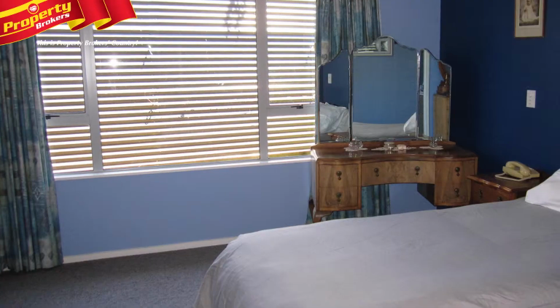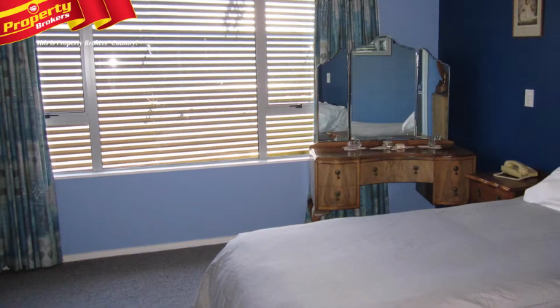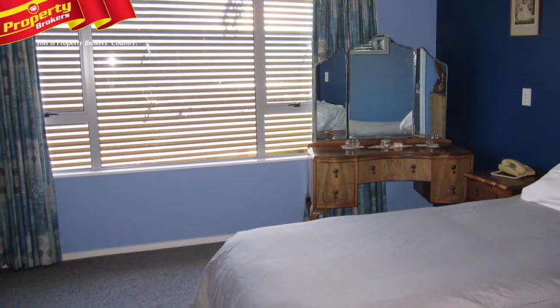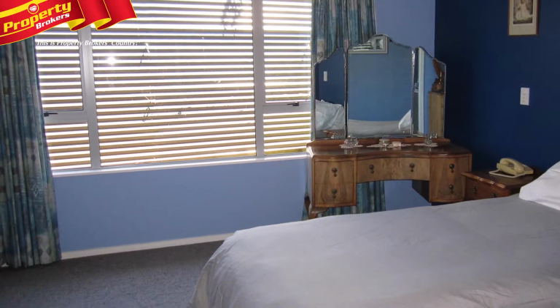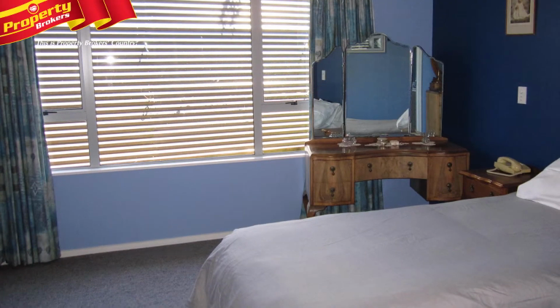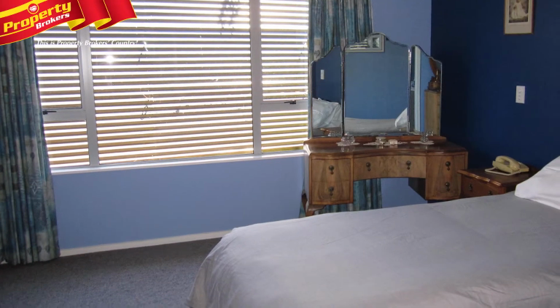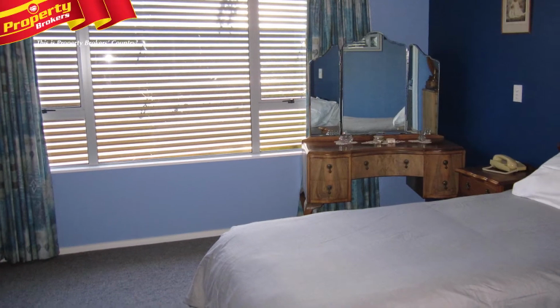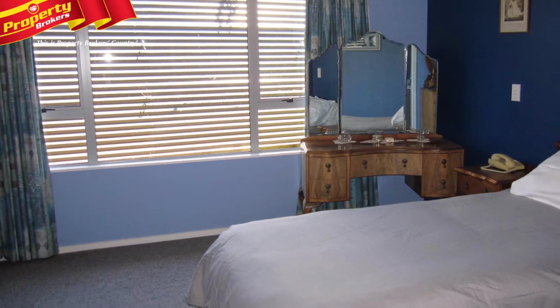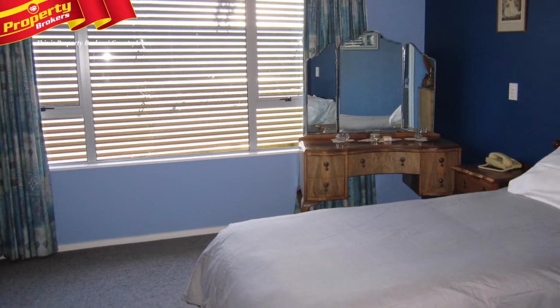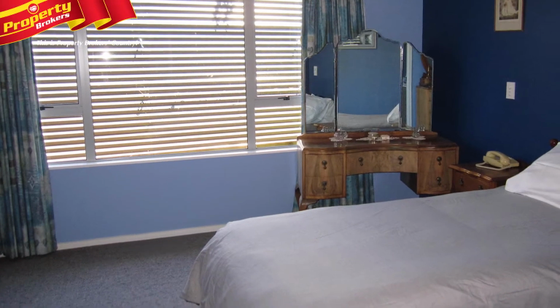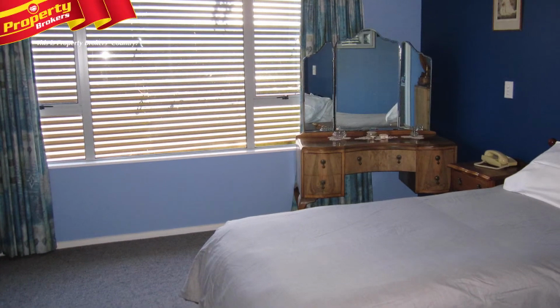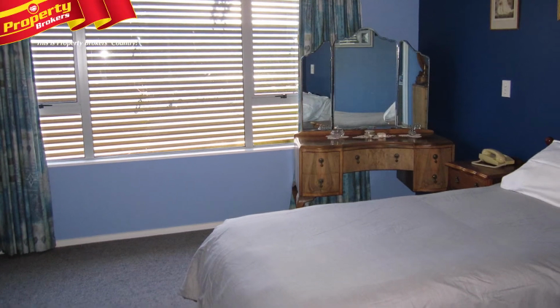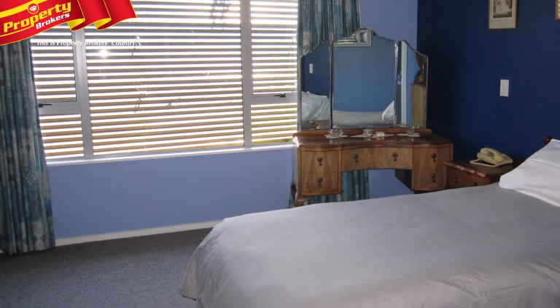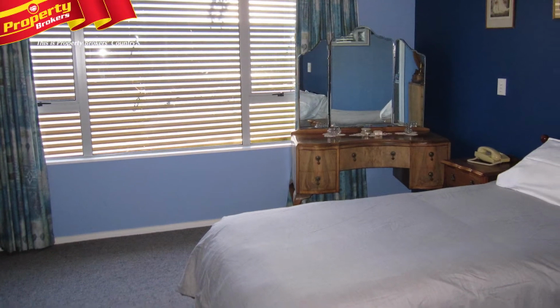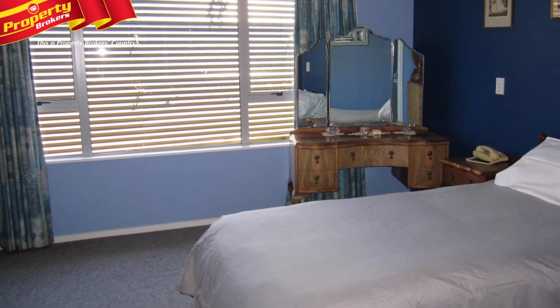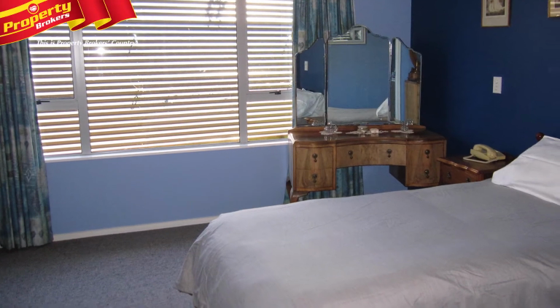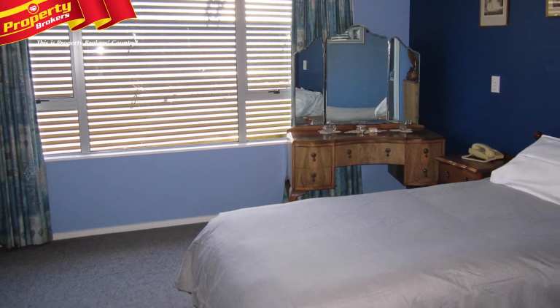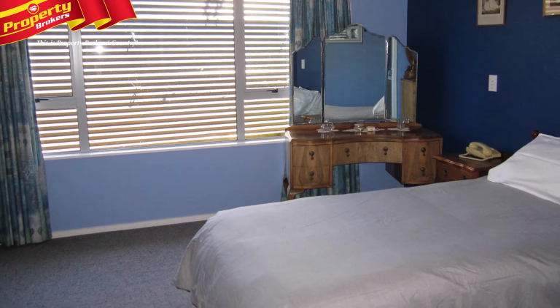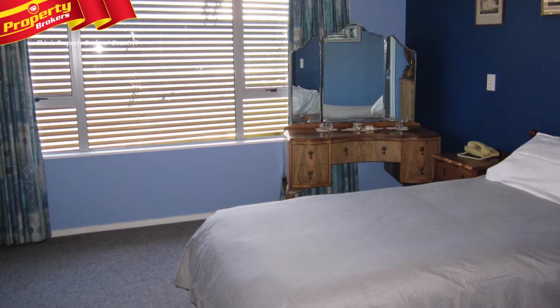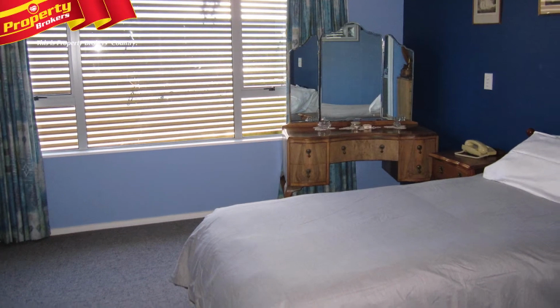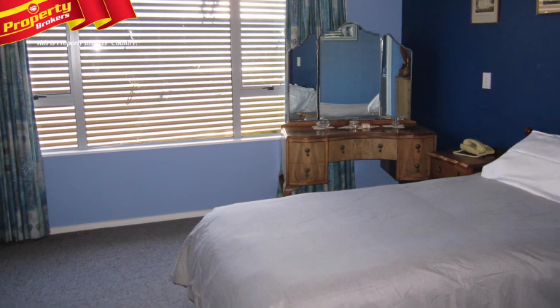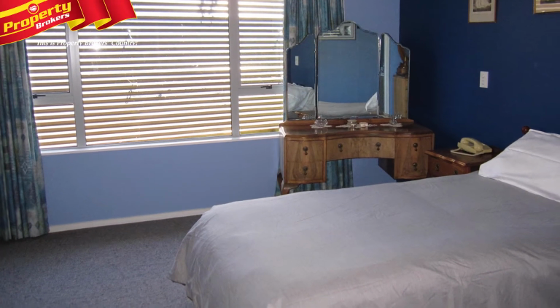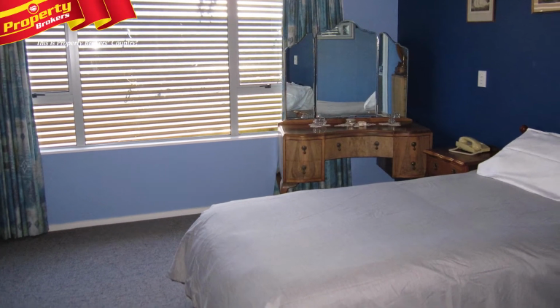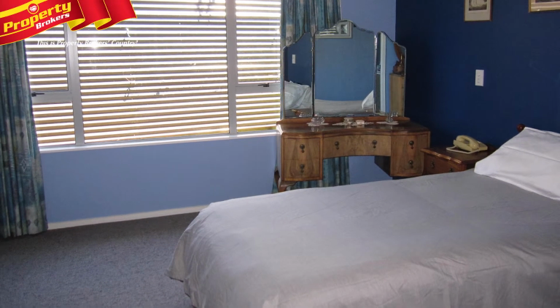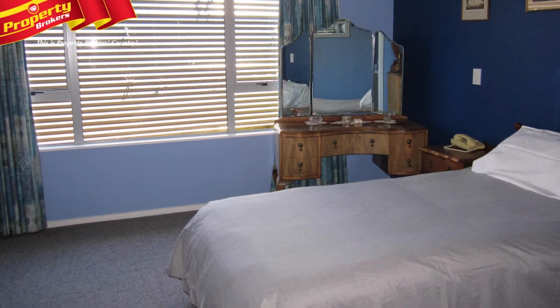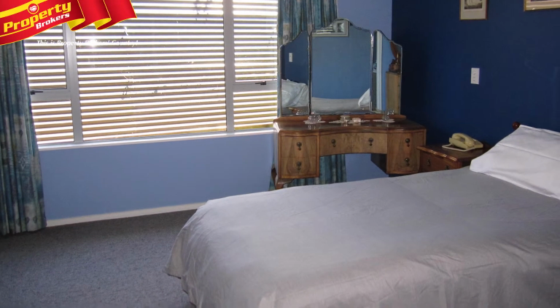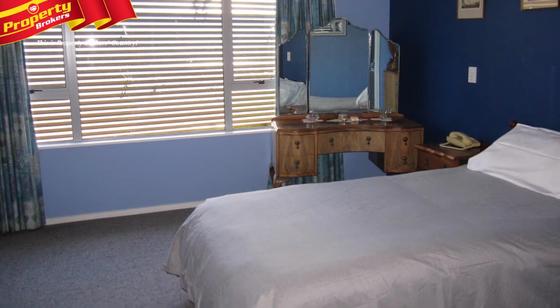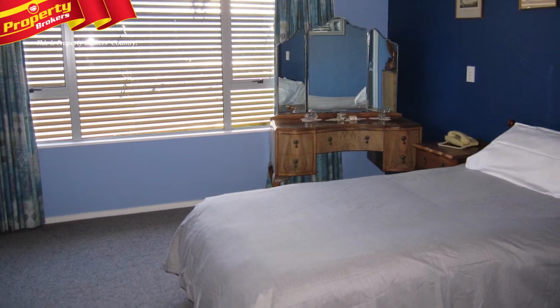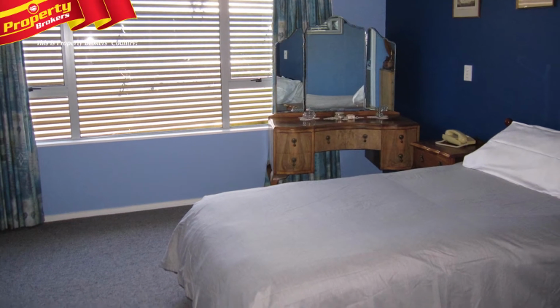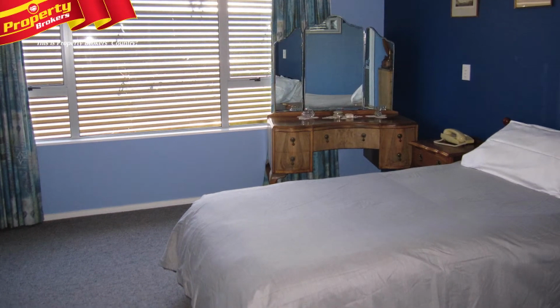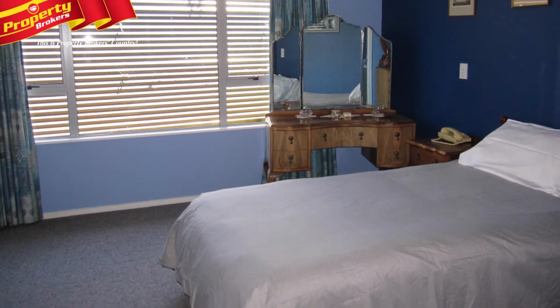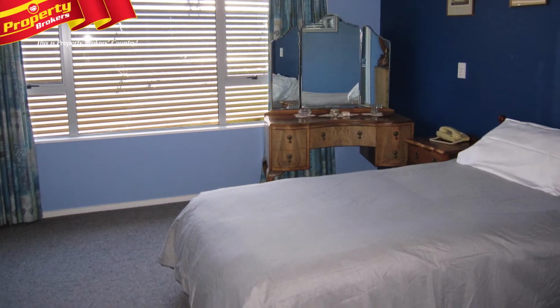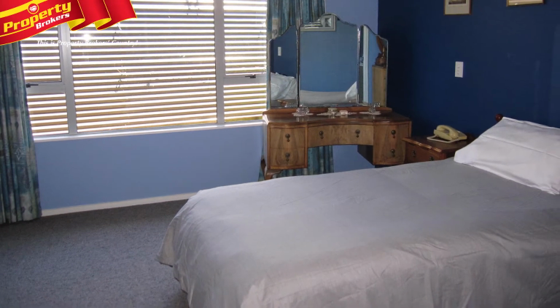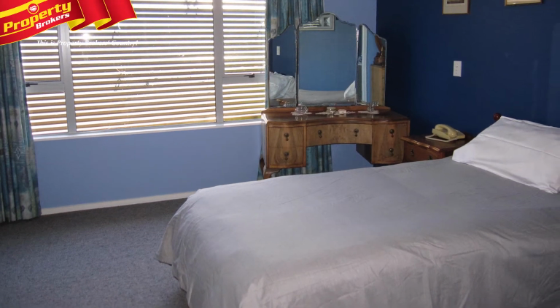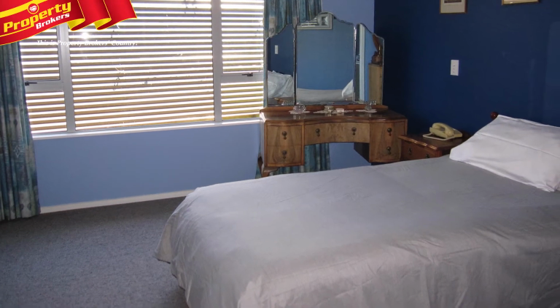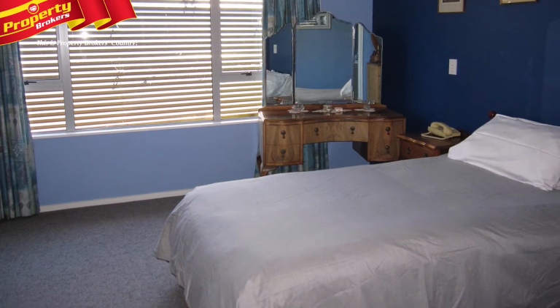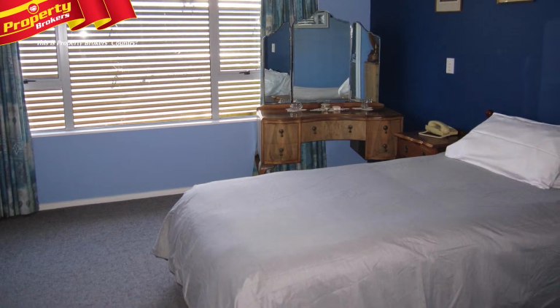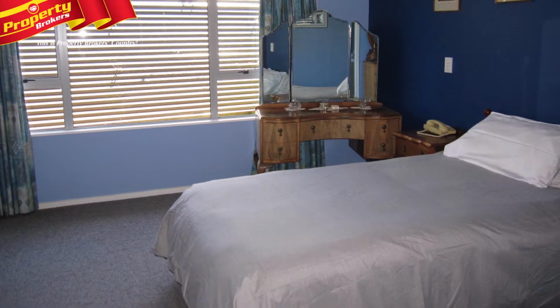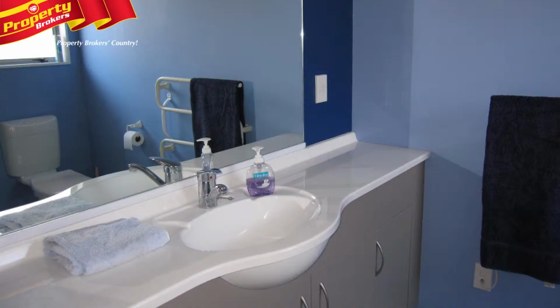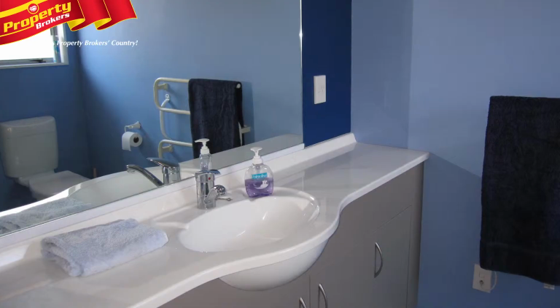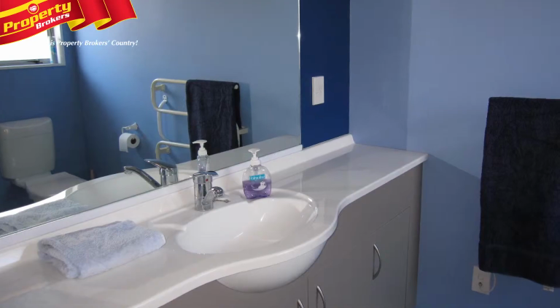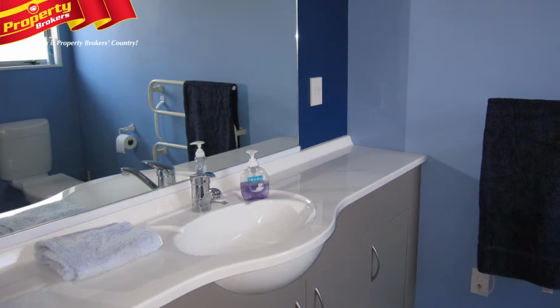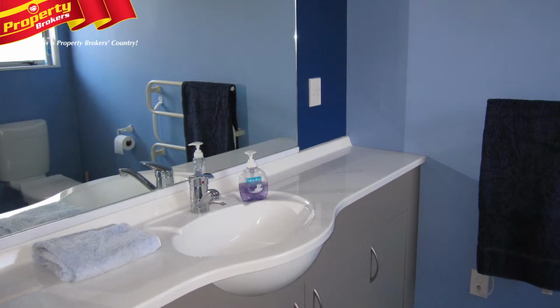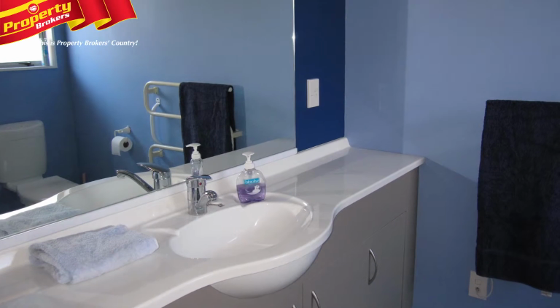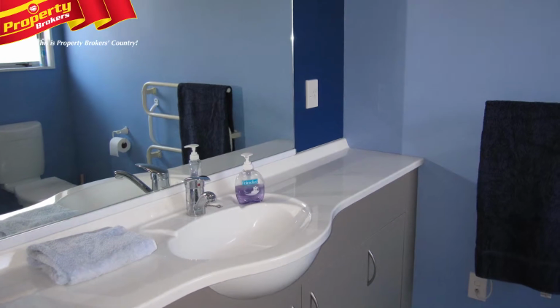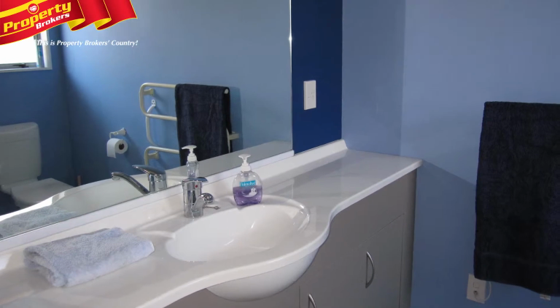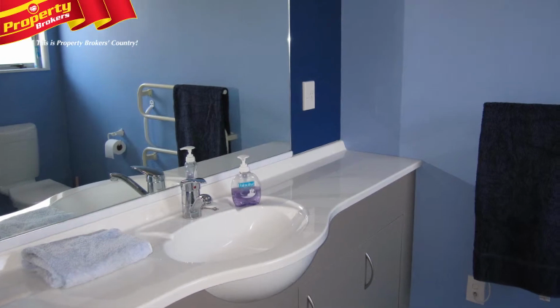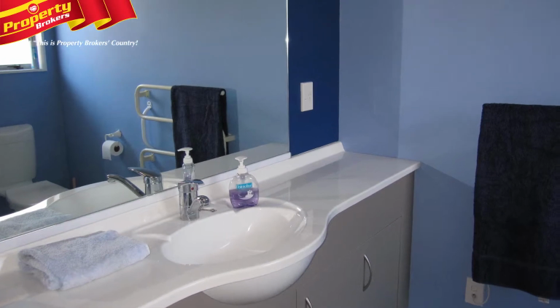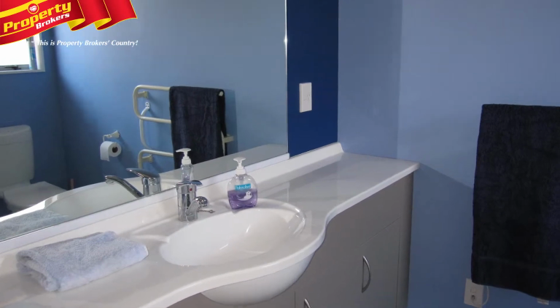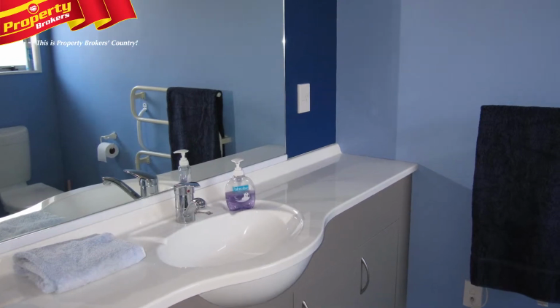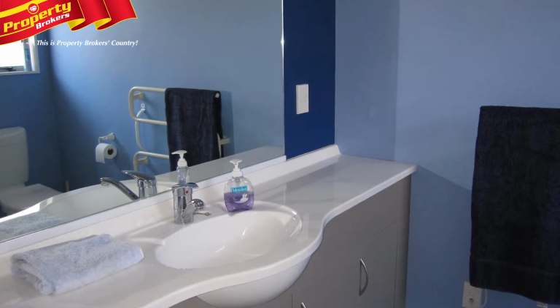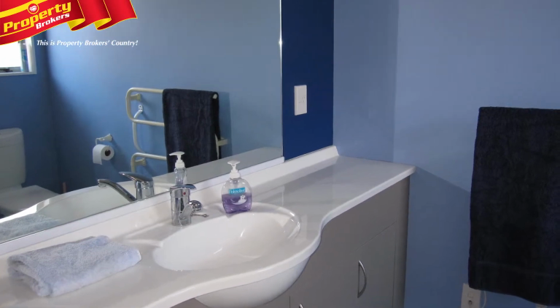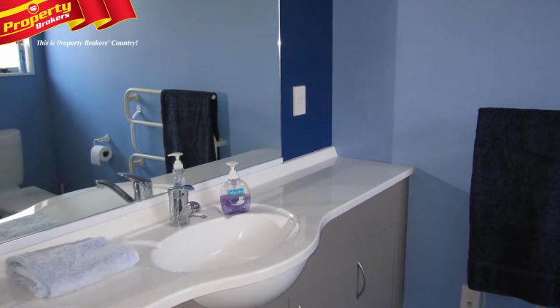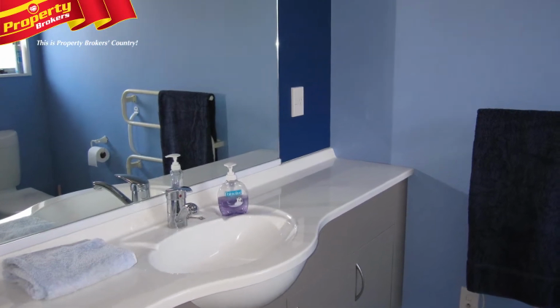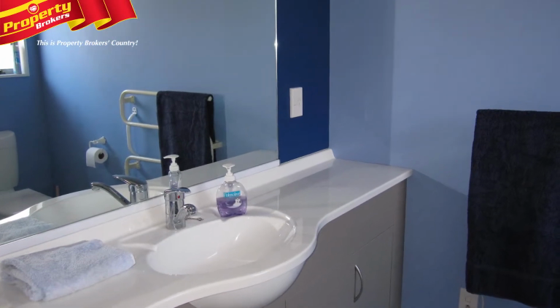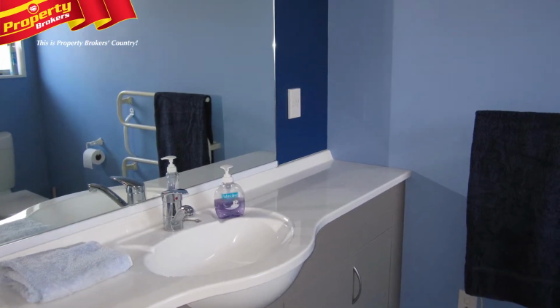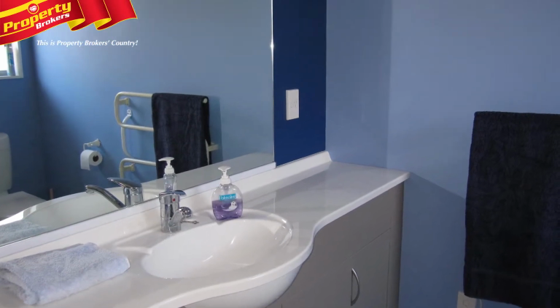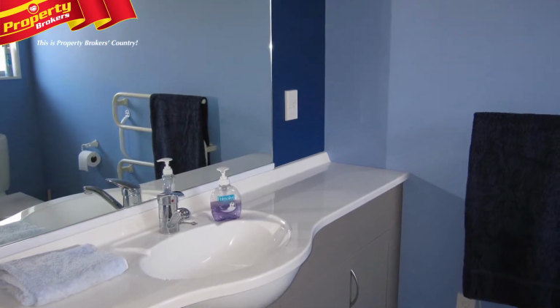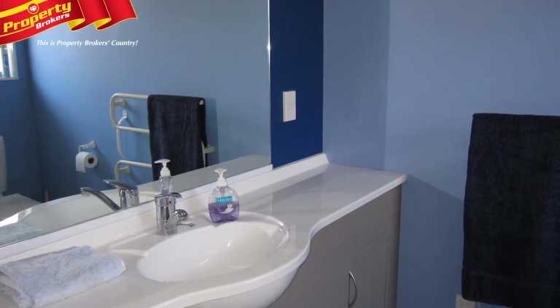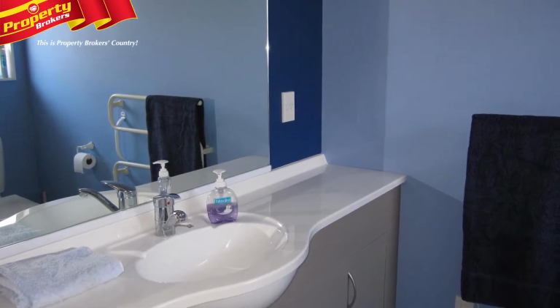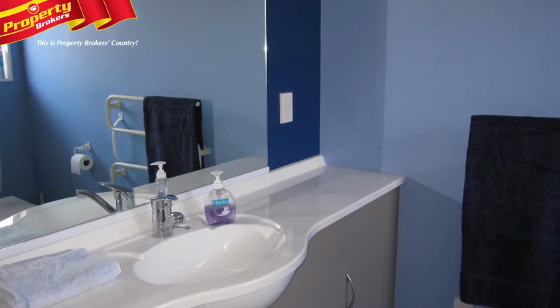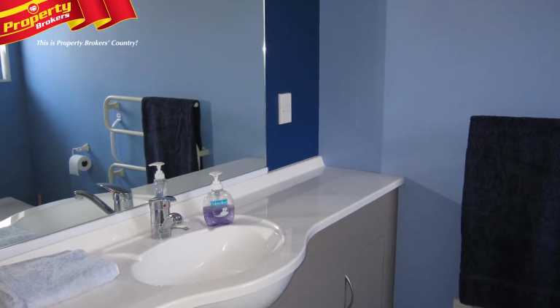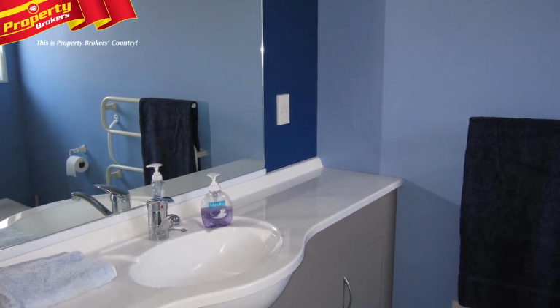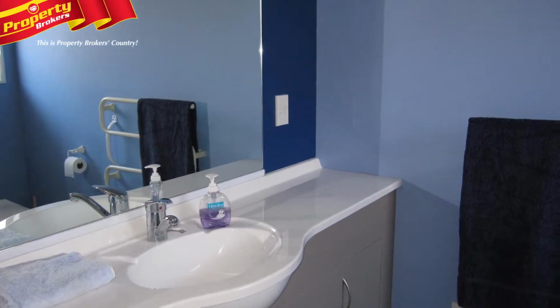All three bedrooms are double in size and have good wardrobe space, while the master features a walk-in wardrobe and ensuite.